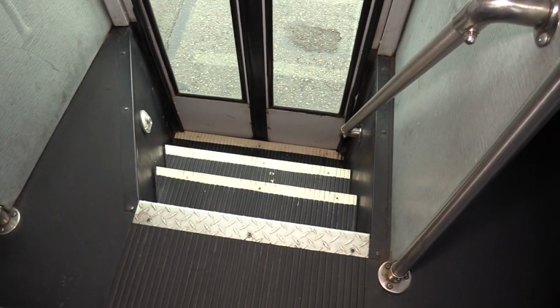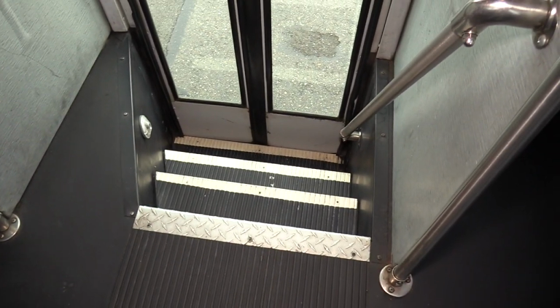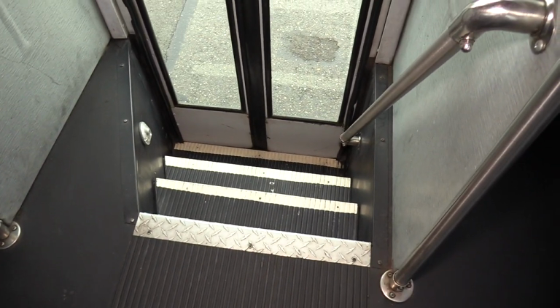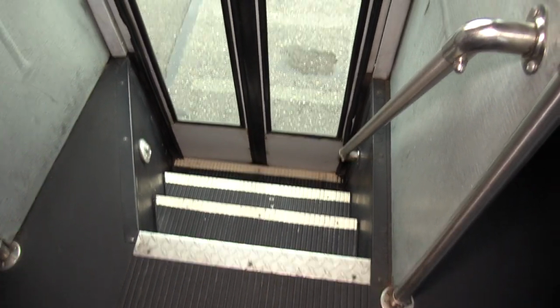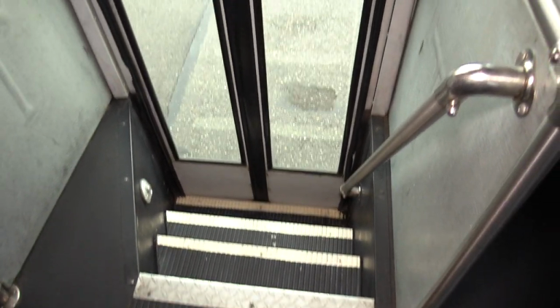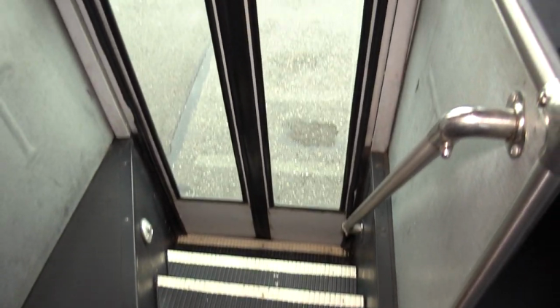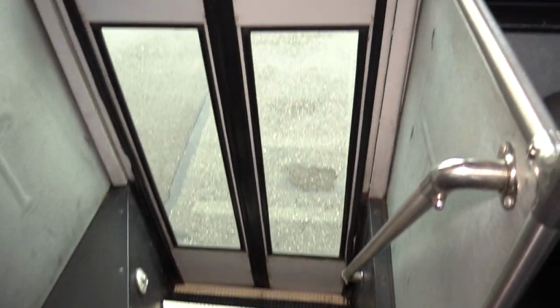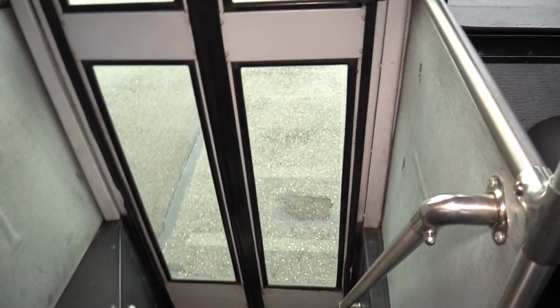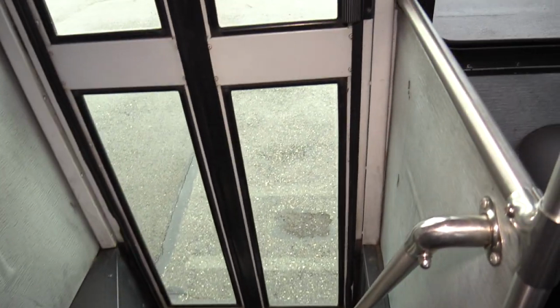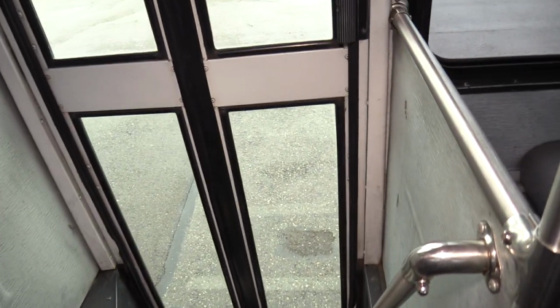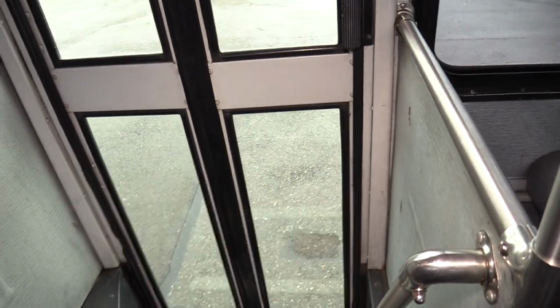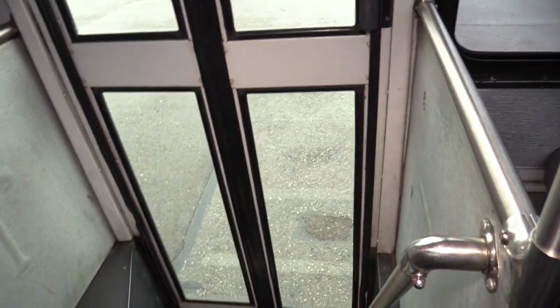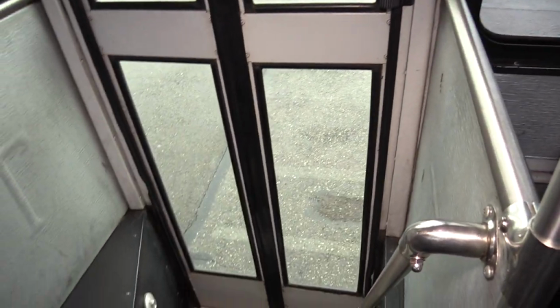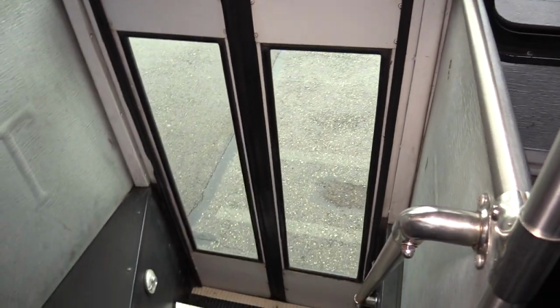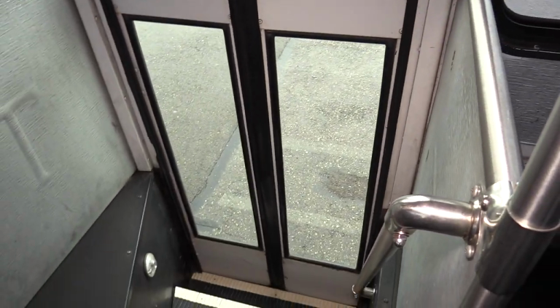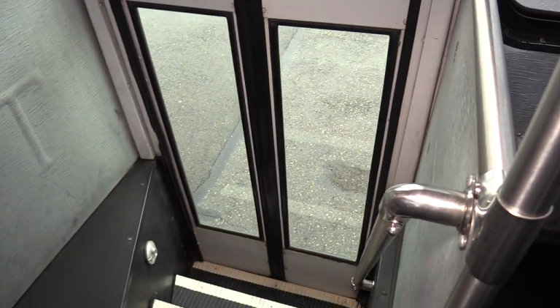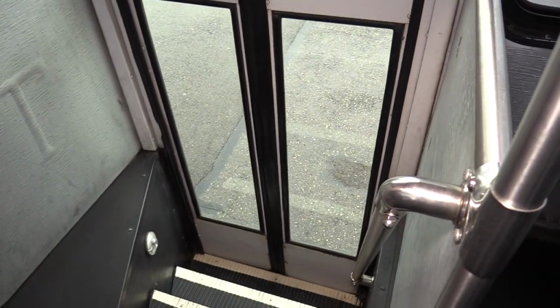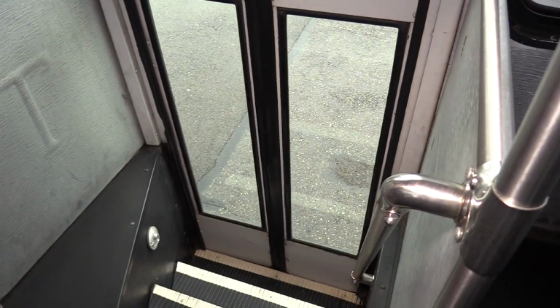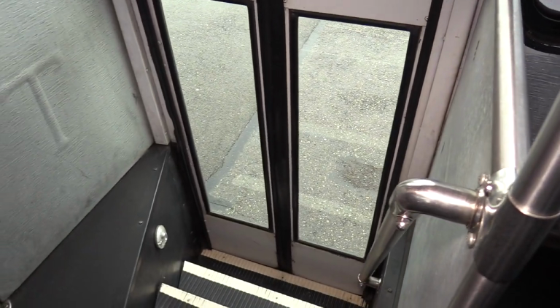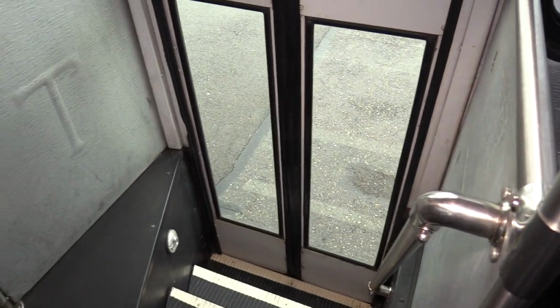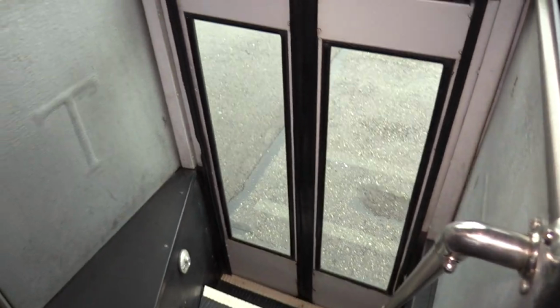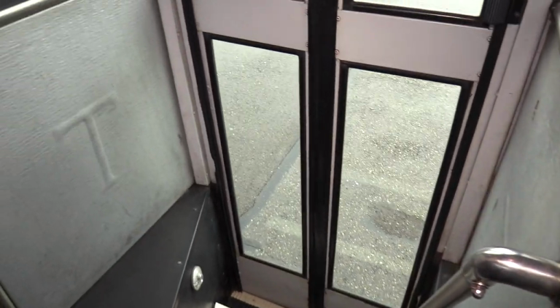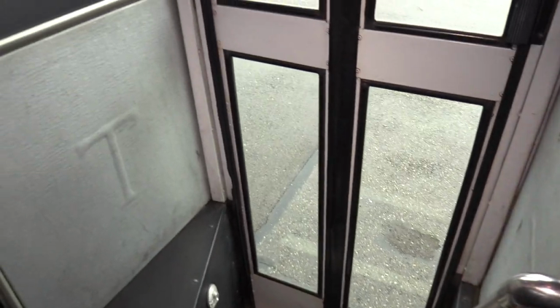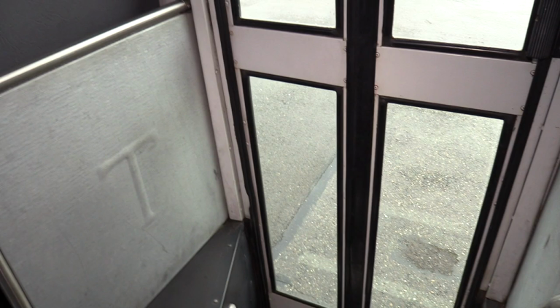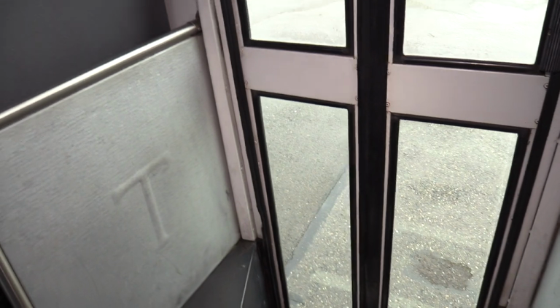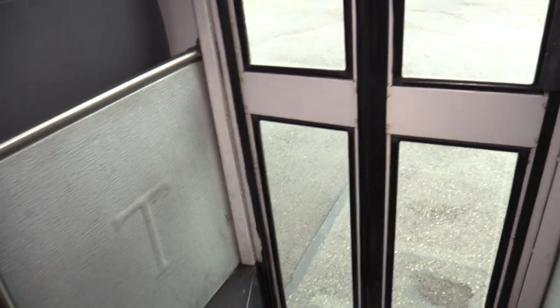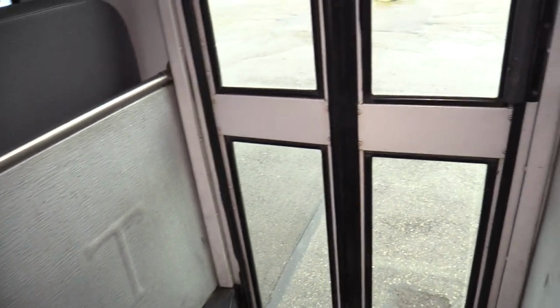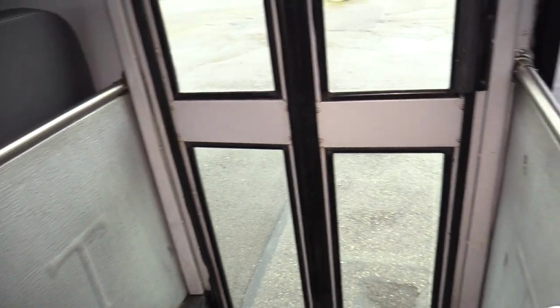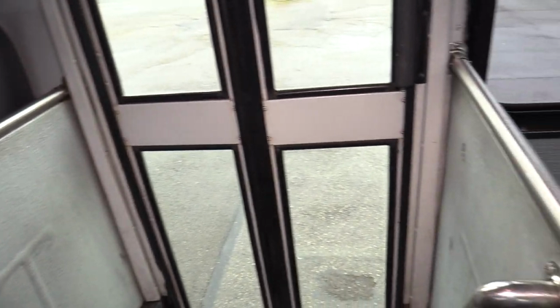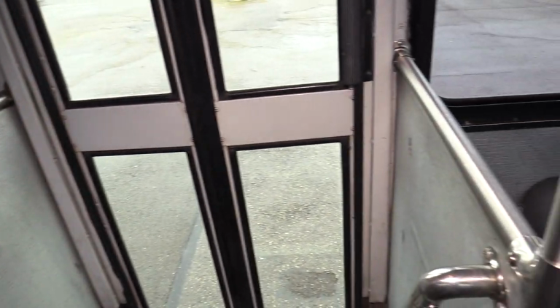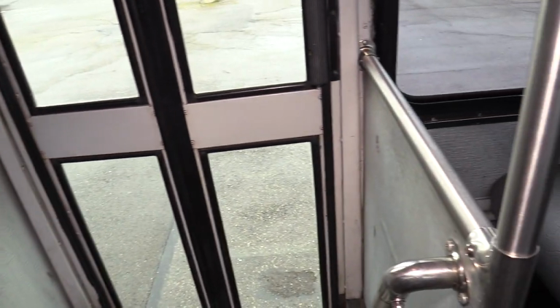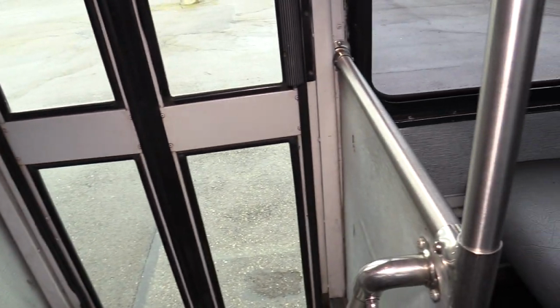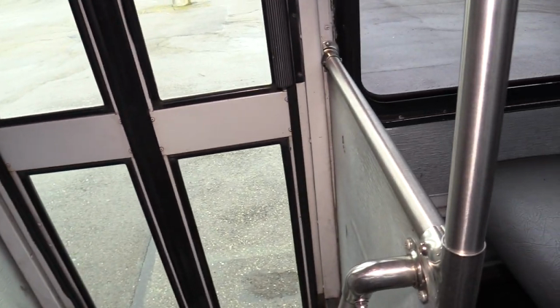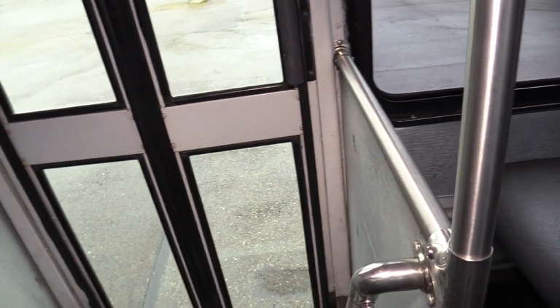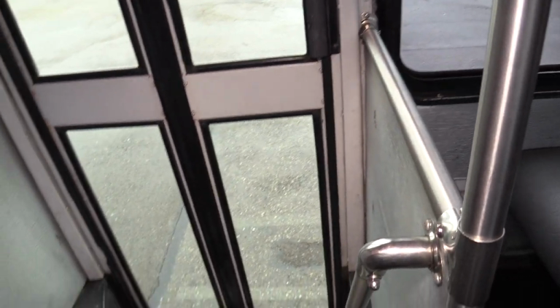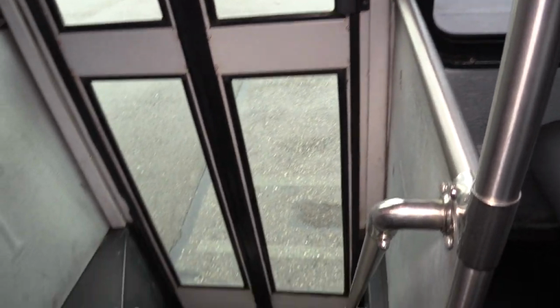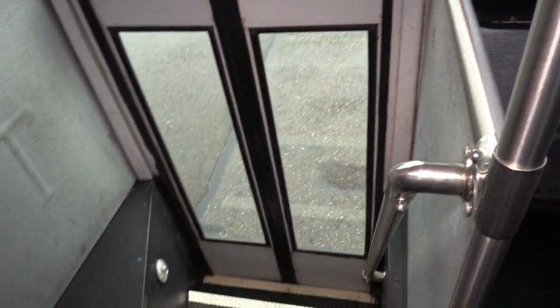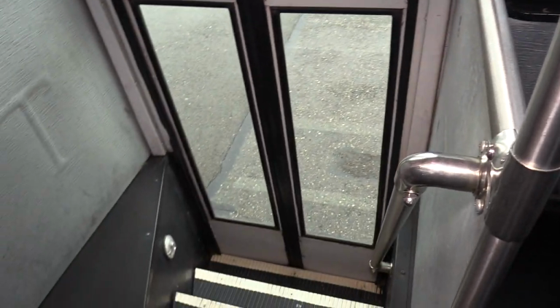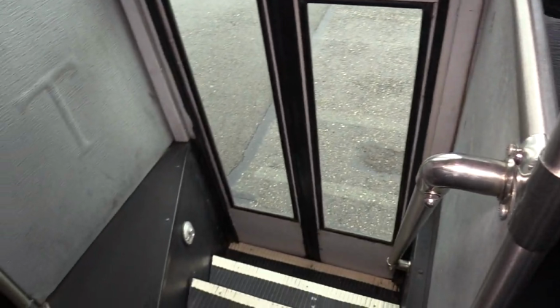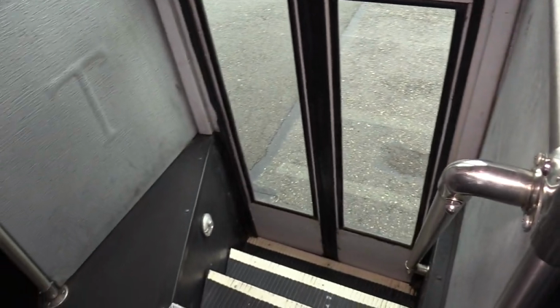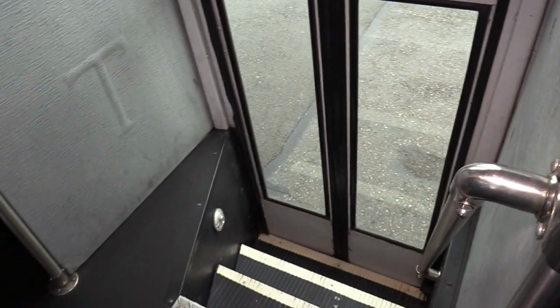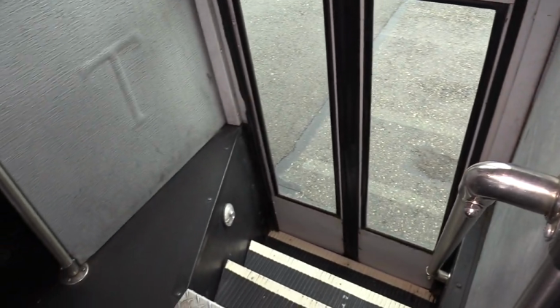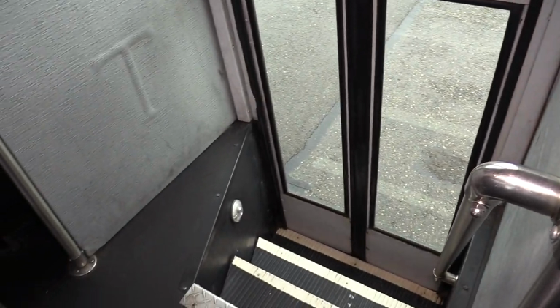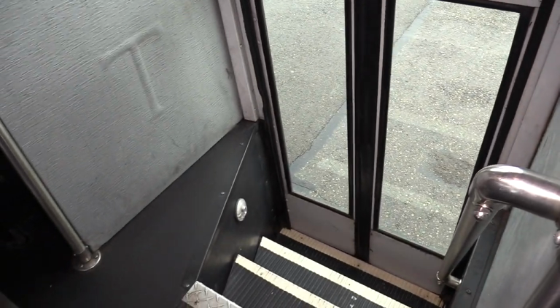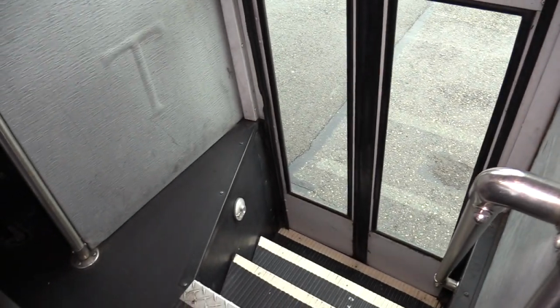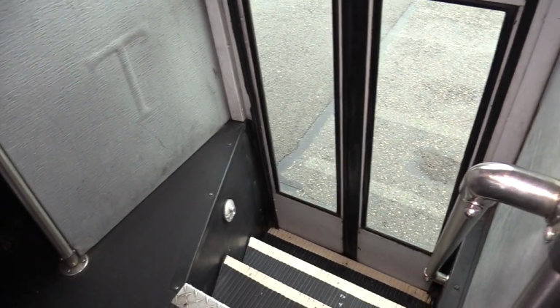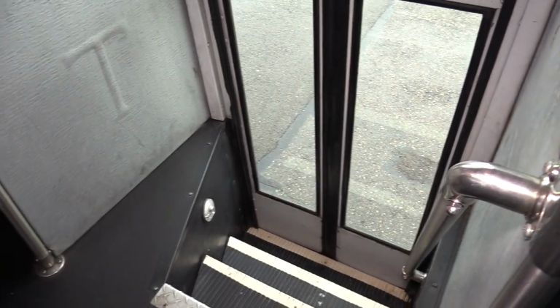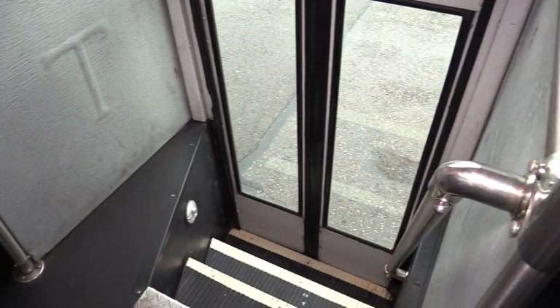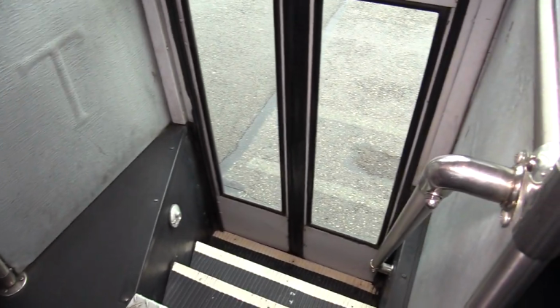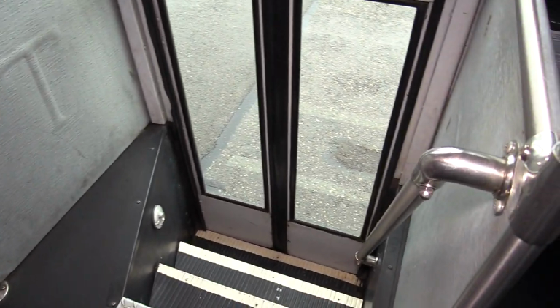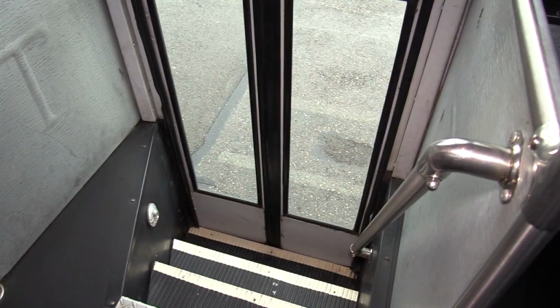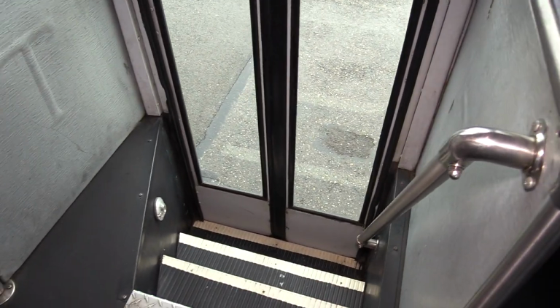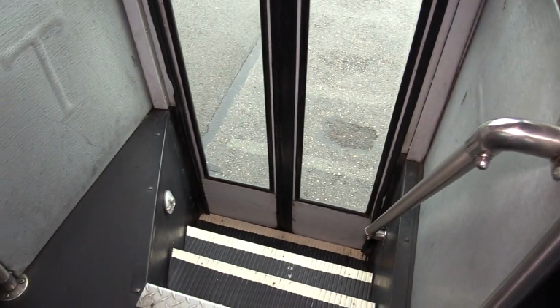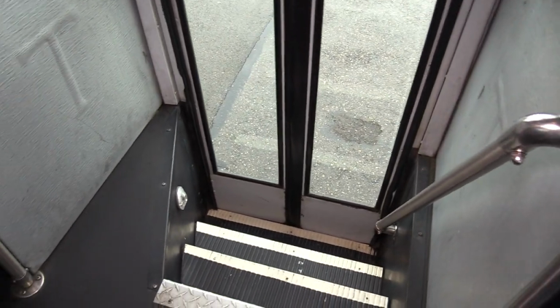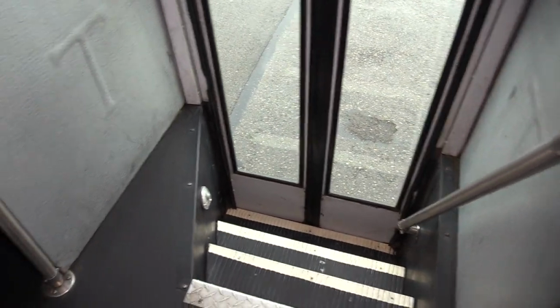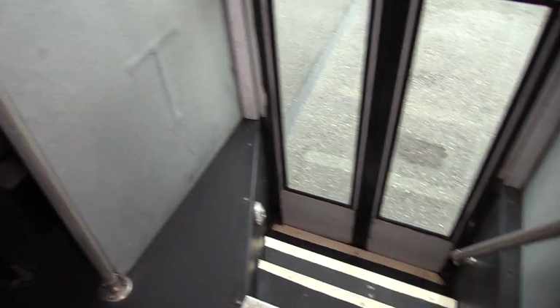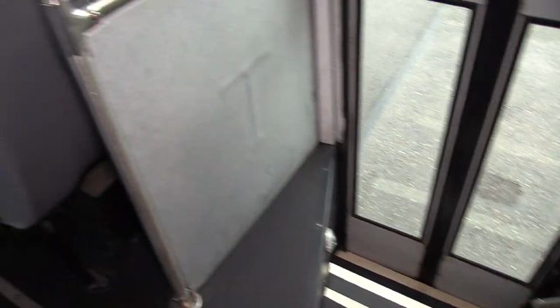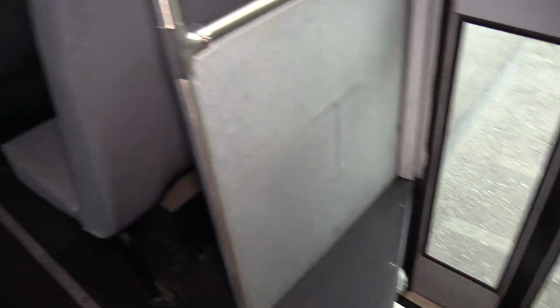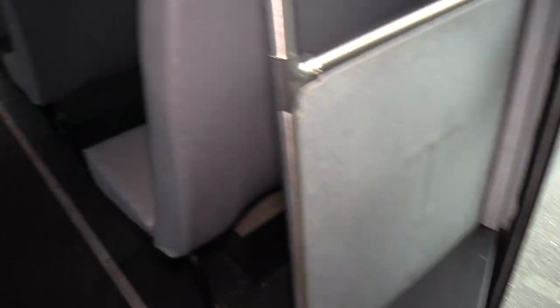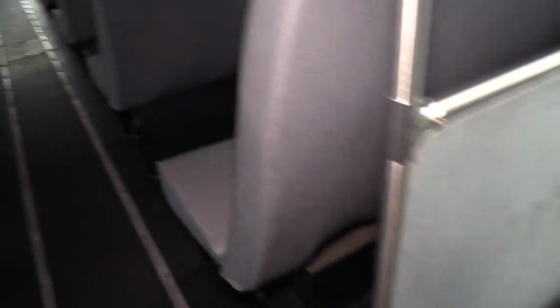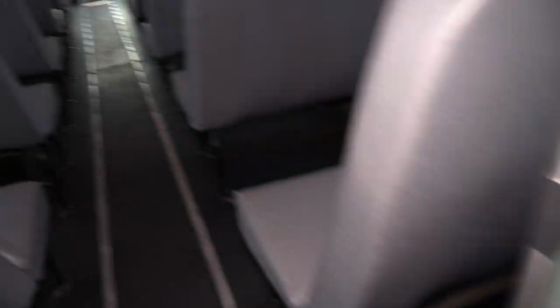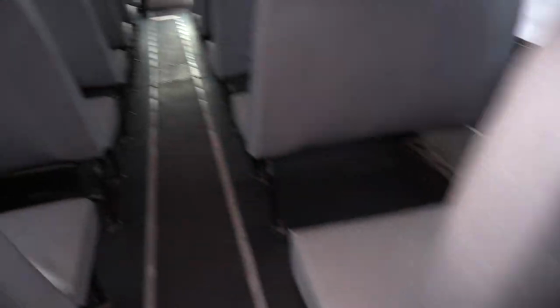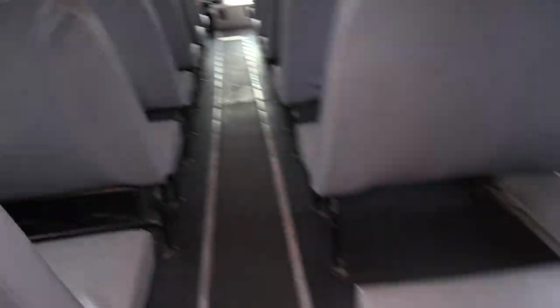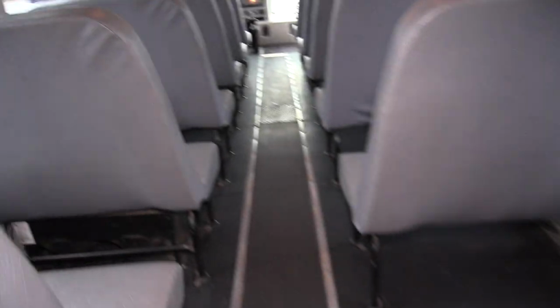As I said, there is a midship door. Pretty much if you need to get people on and off the bus as quickly as possible, that's definitely an awesome feature.